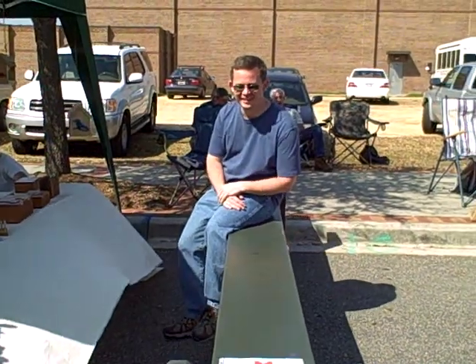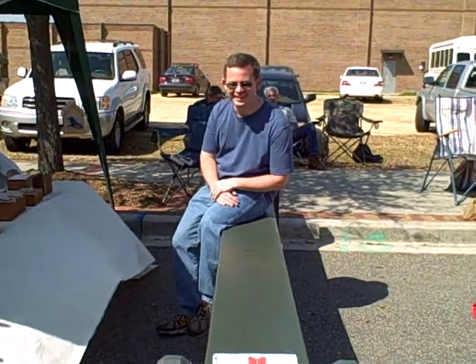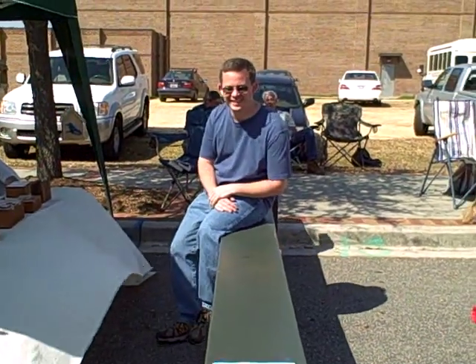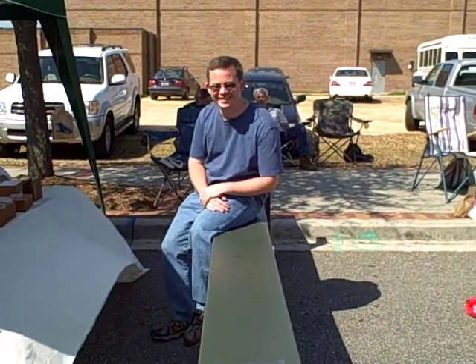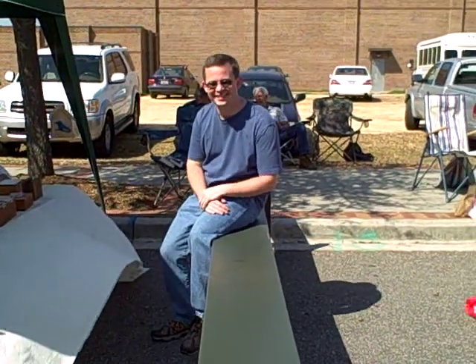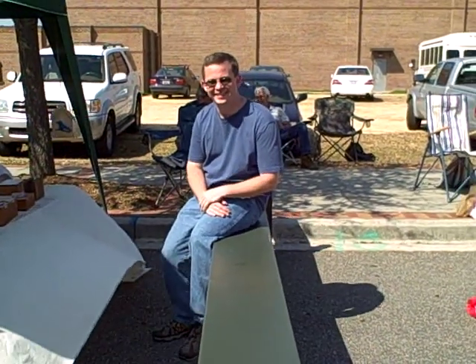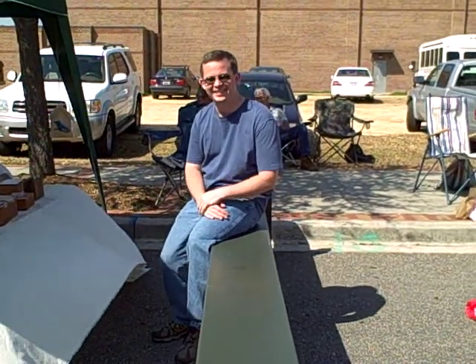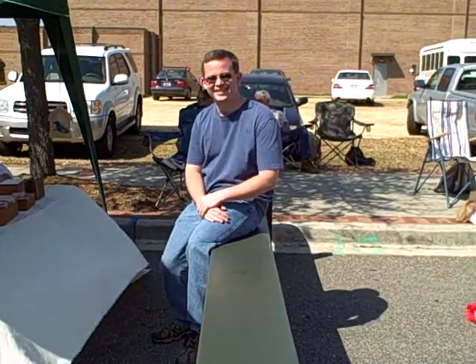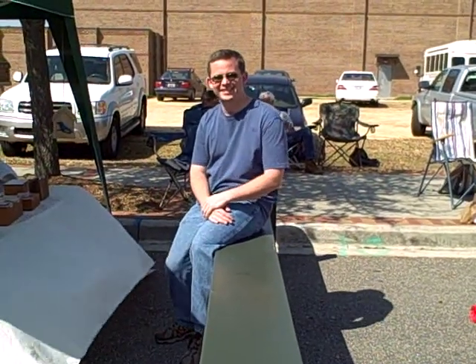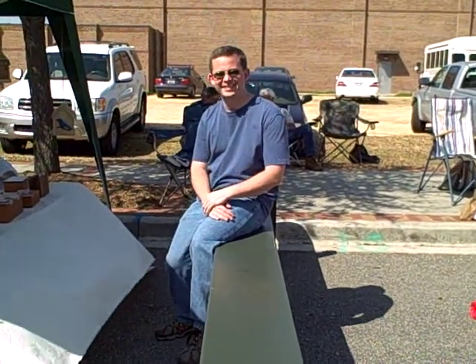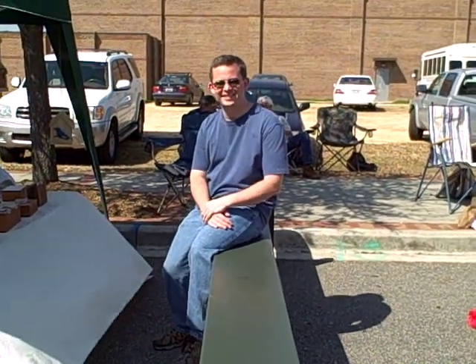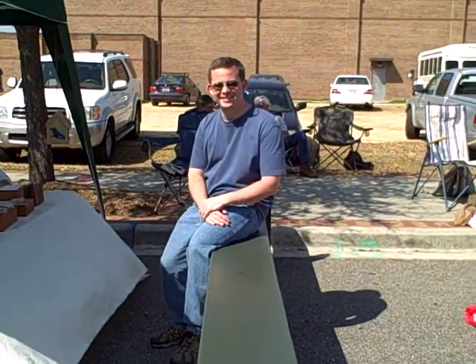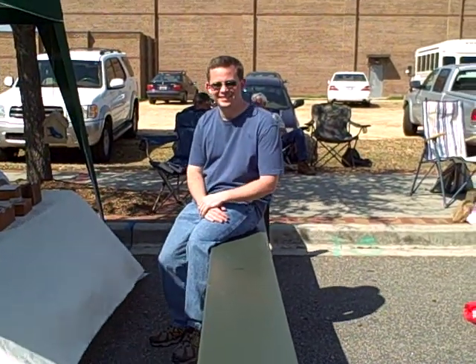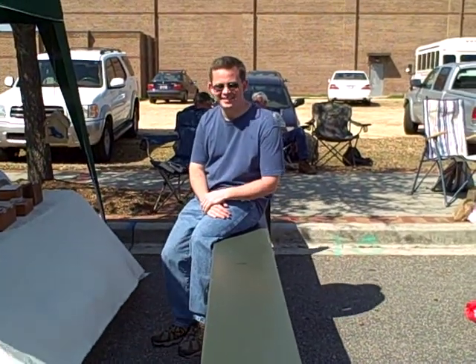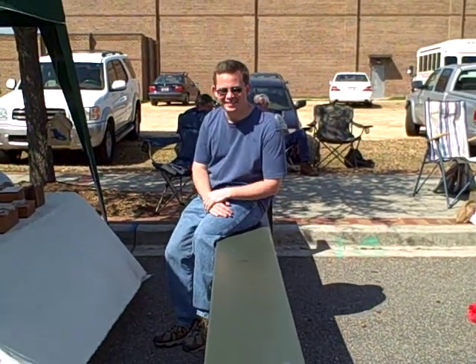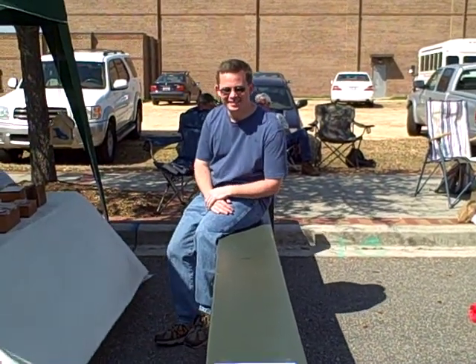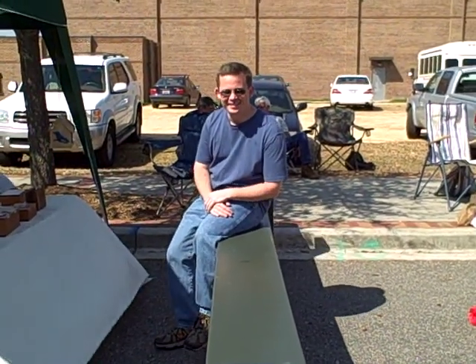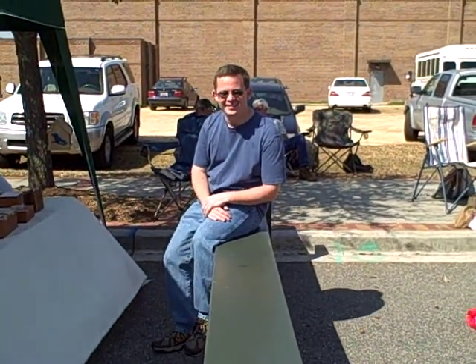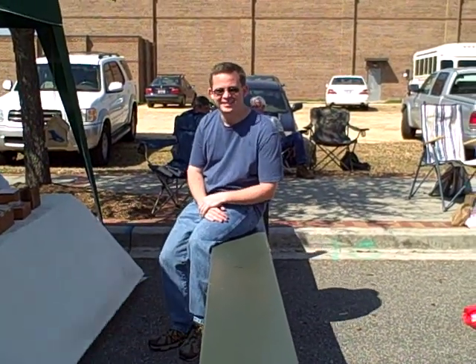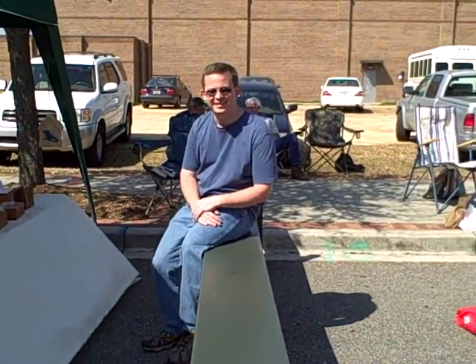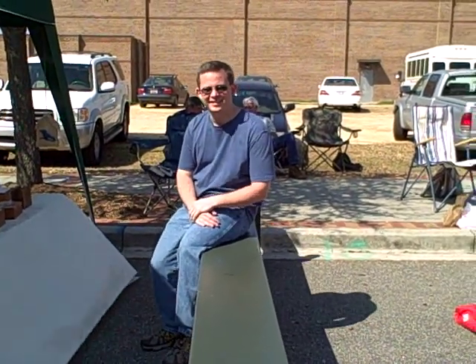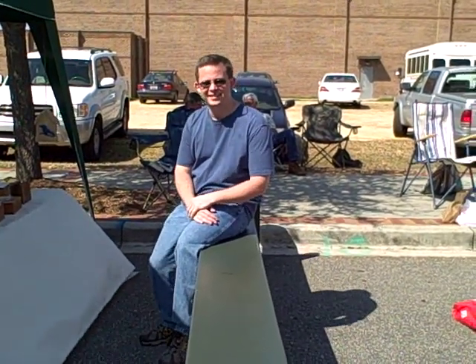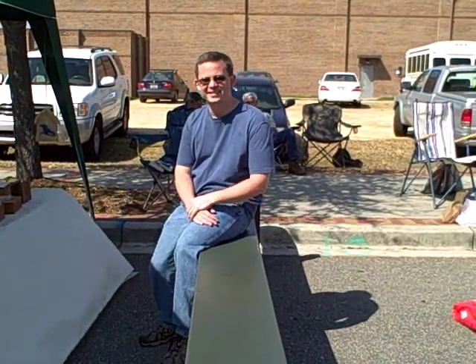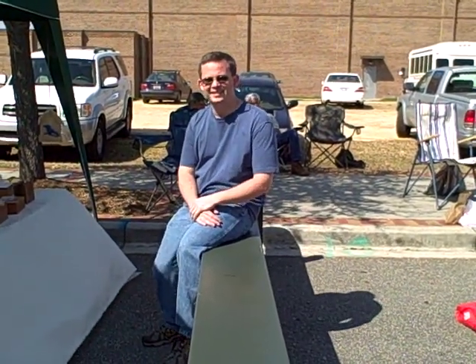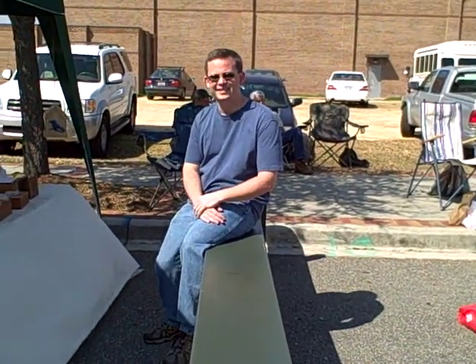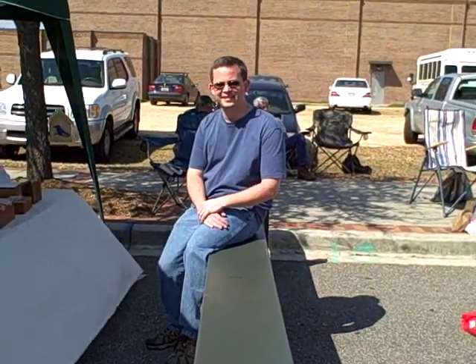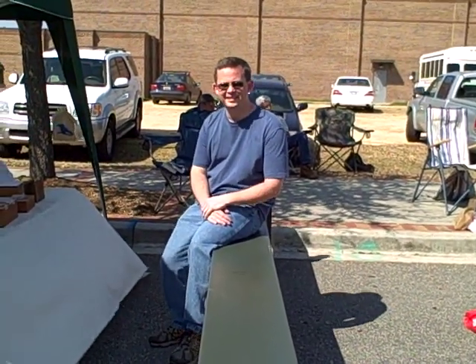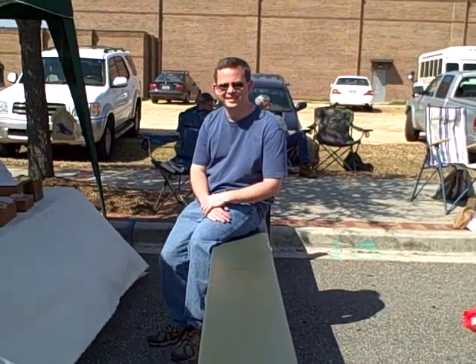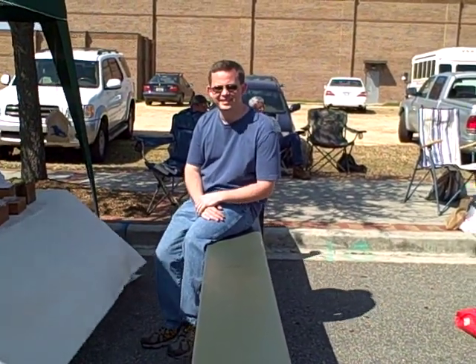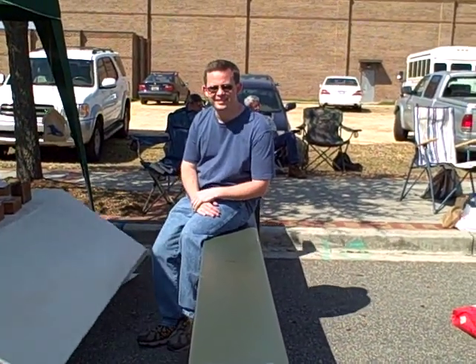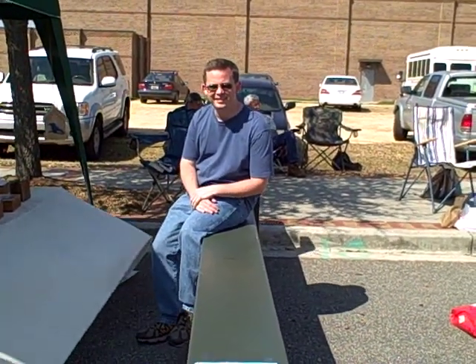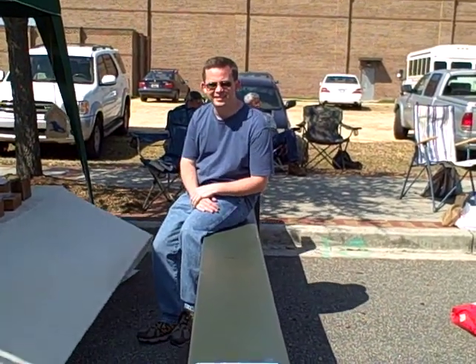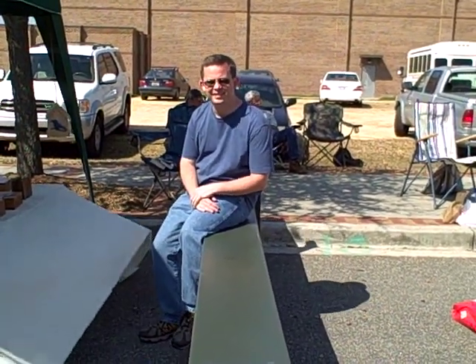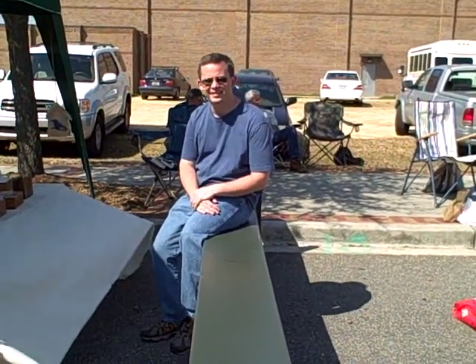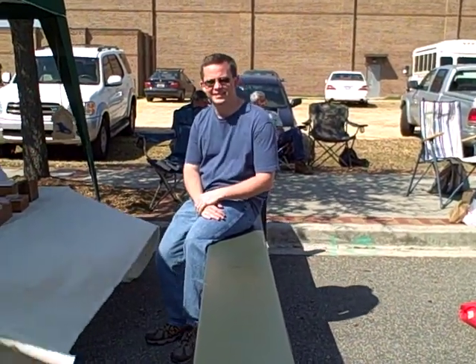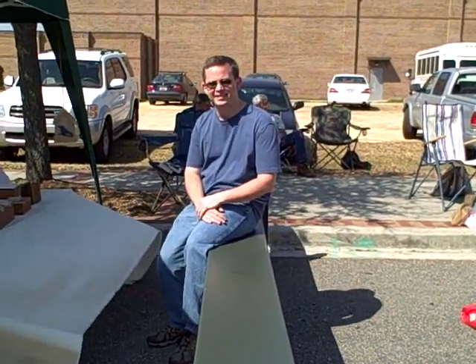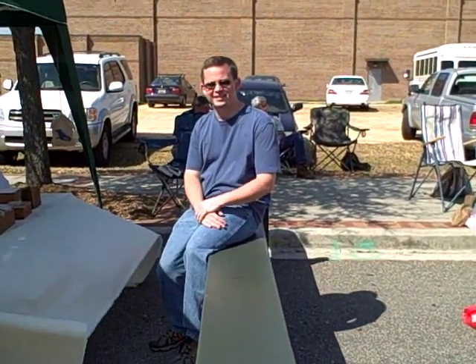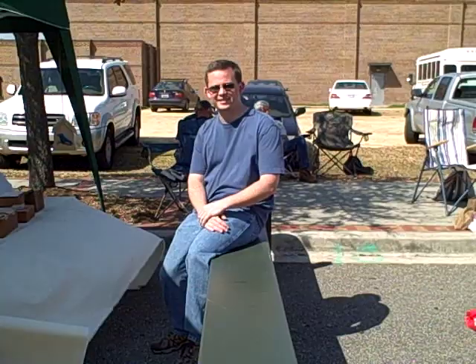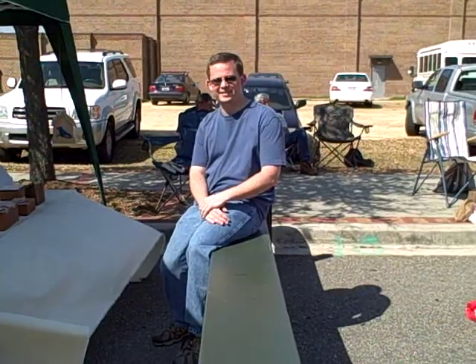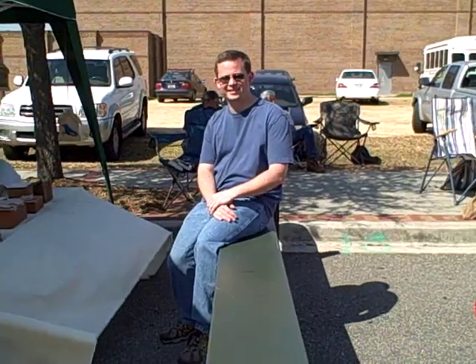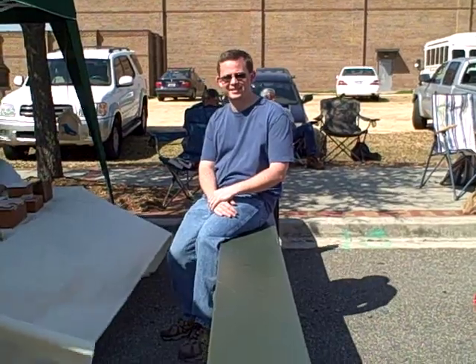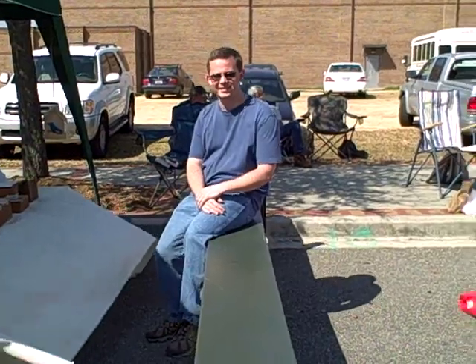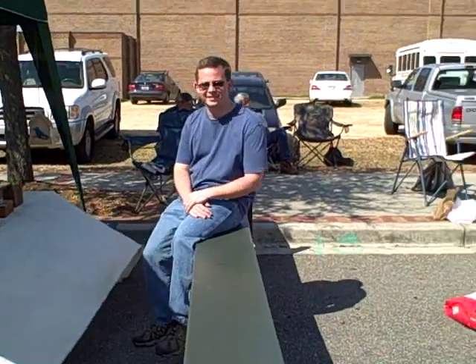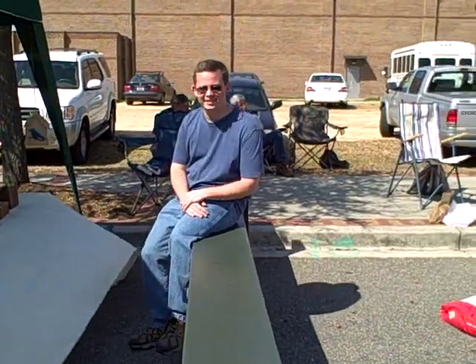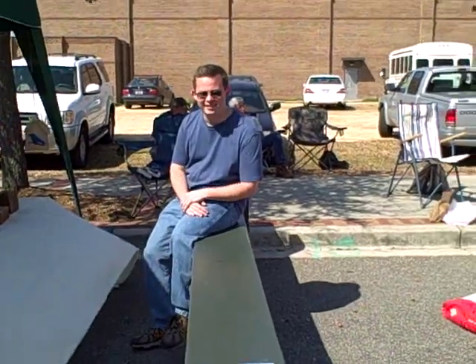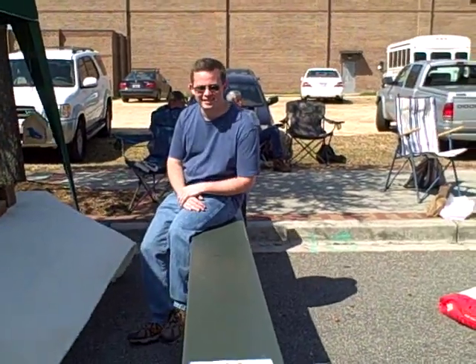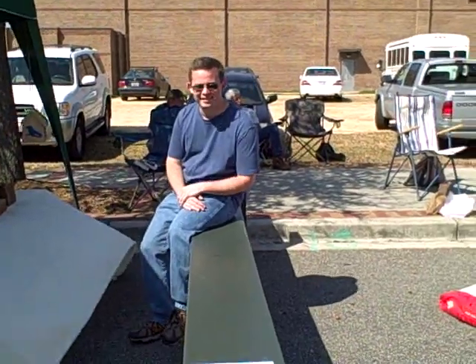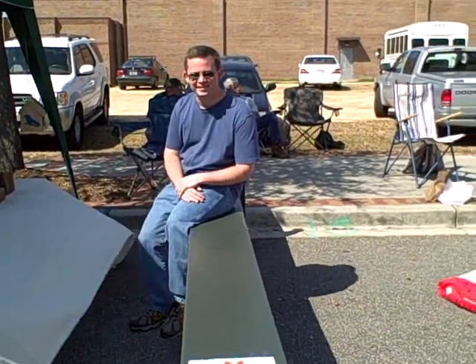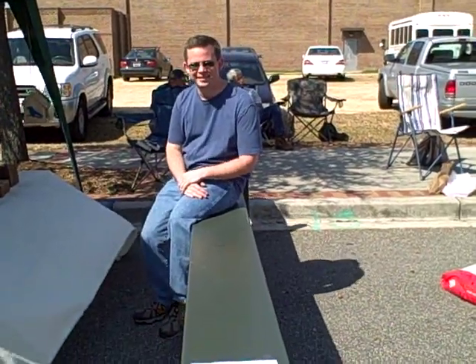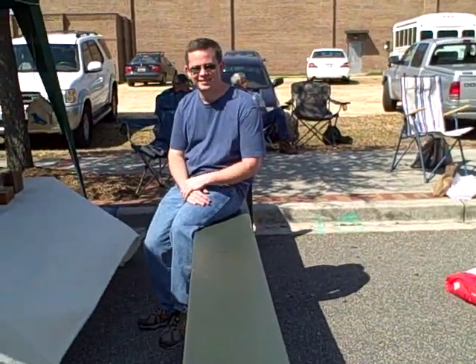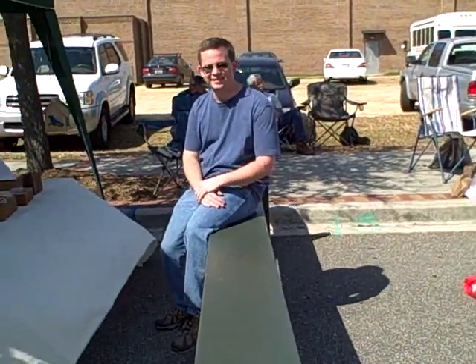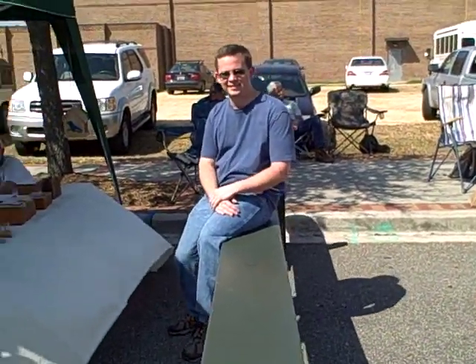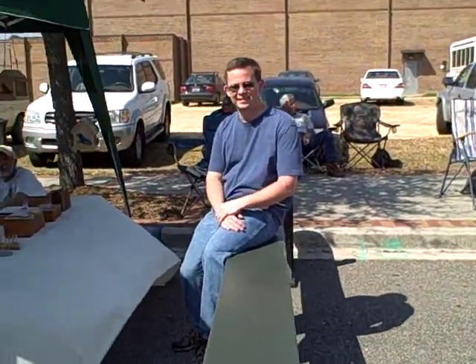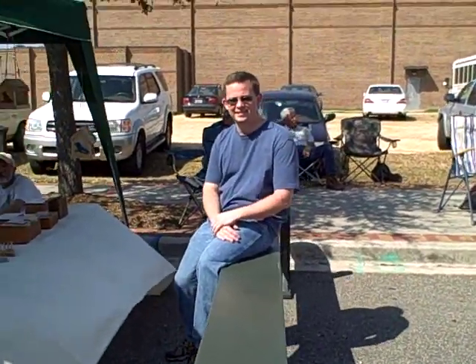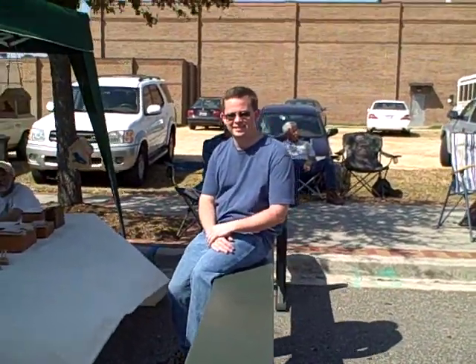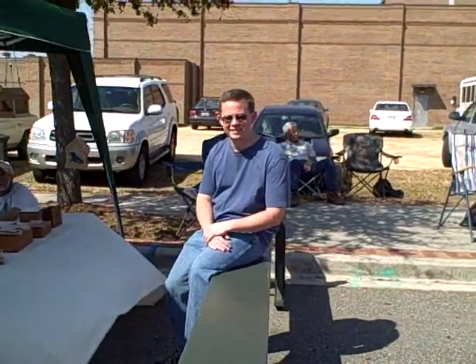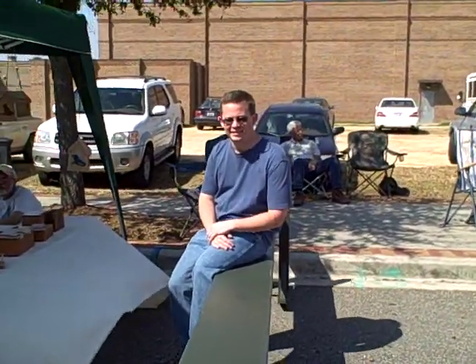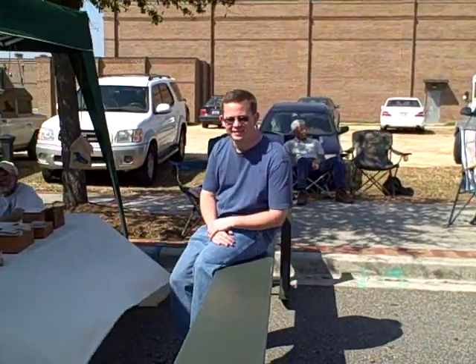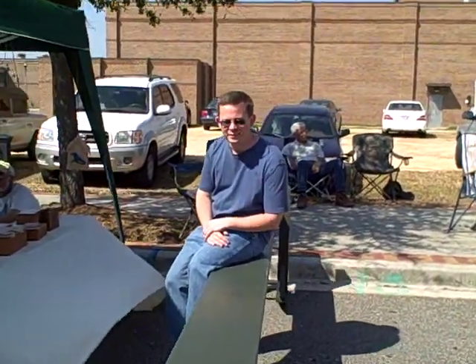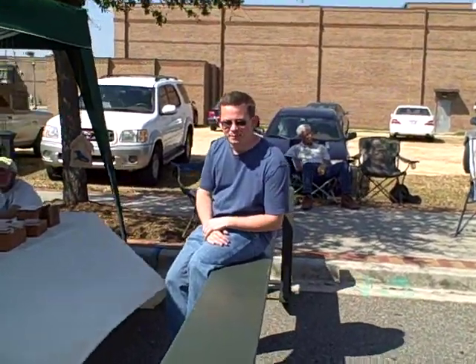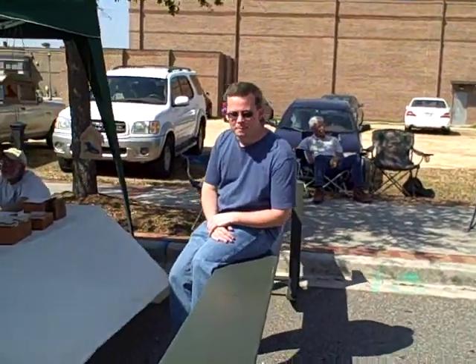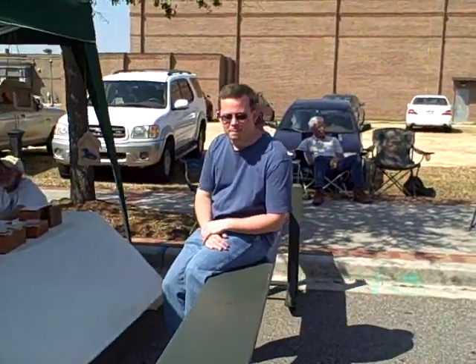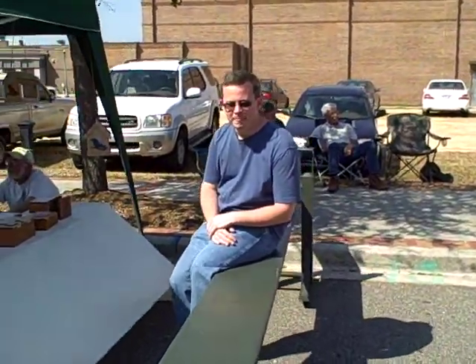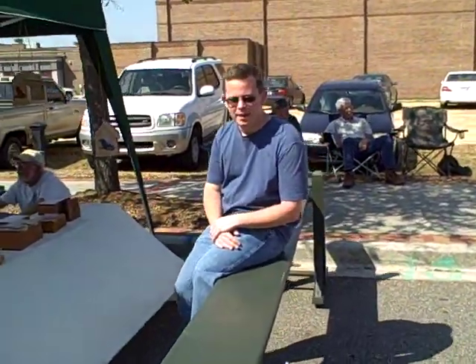This is Eric Thompson at the Hartsville Good Living Marketplace with a joggling bench that he made that's for sale. Can you tell me a little bit more about it?